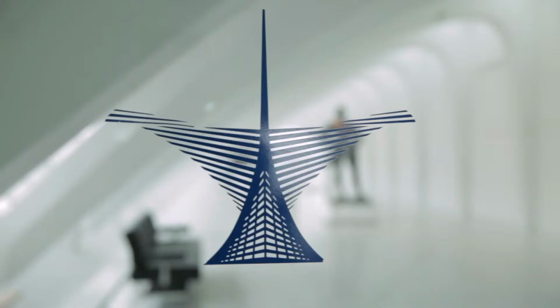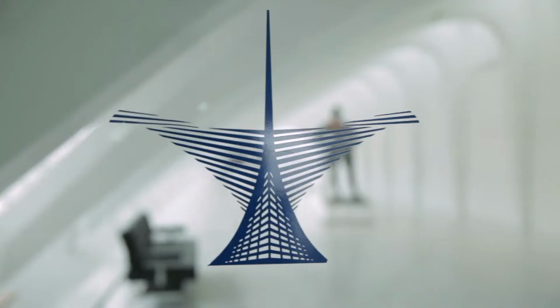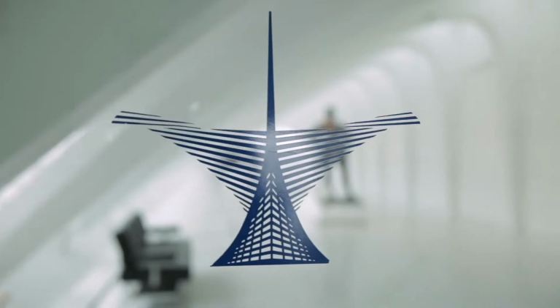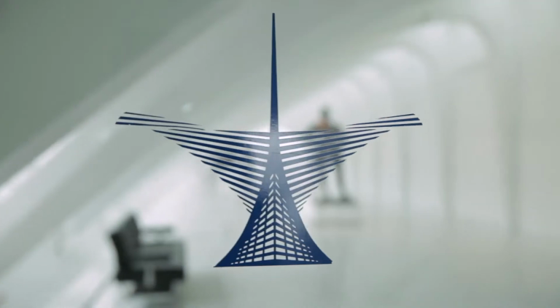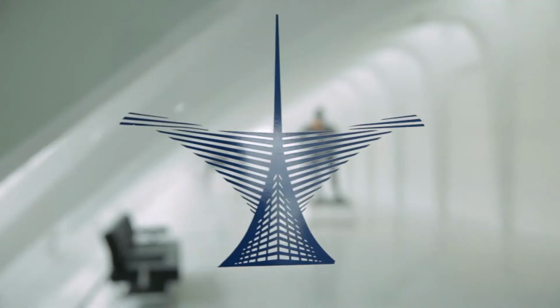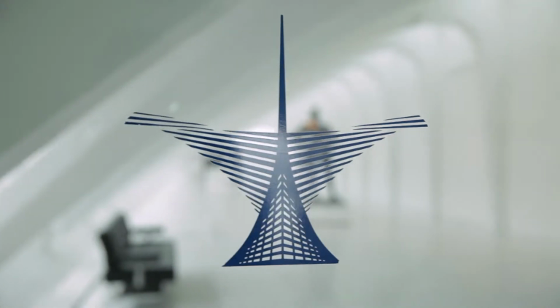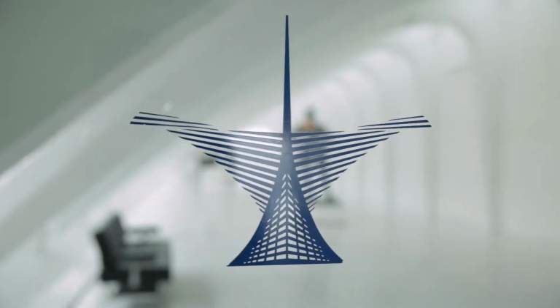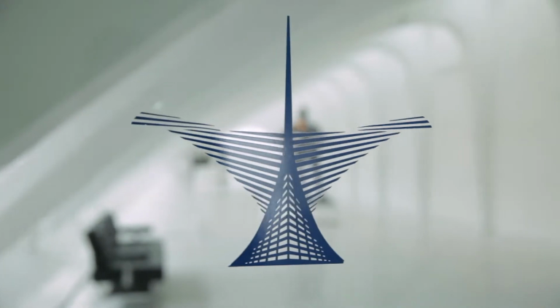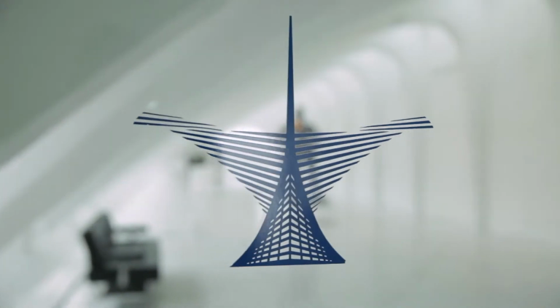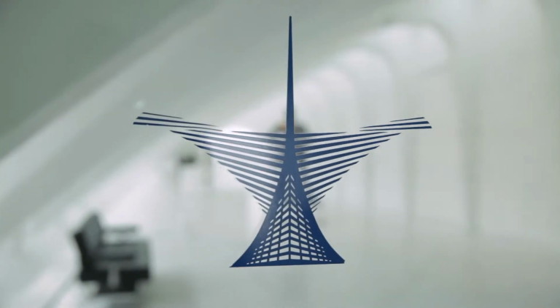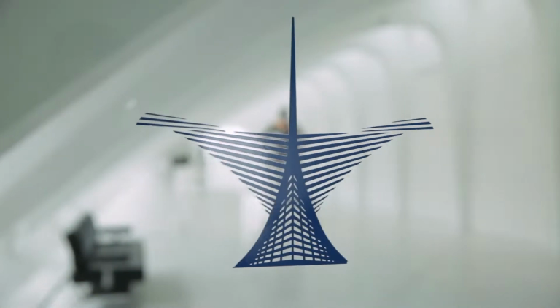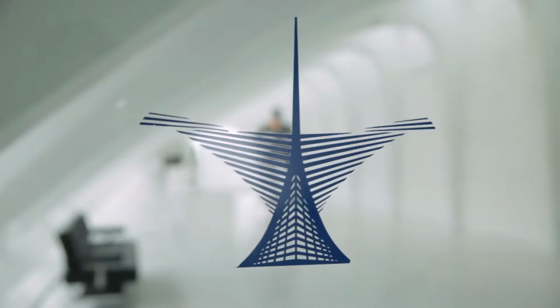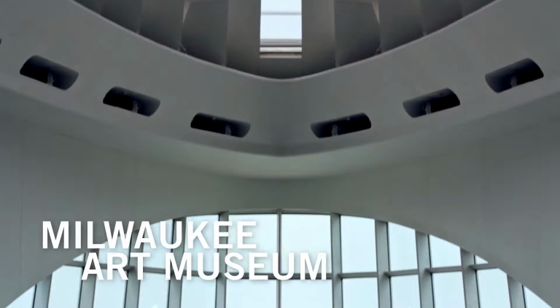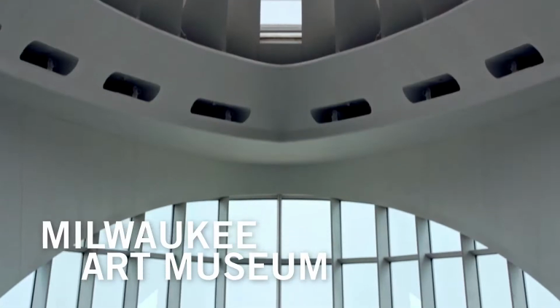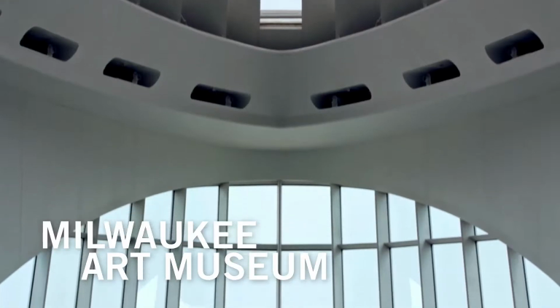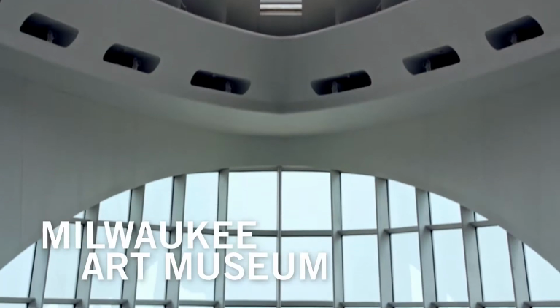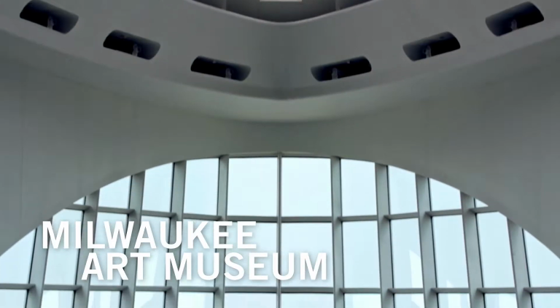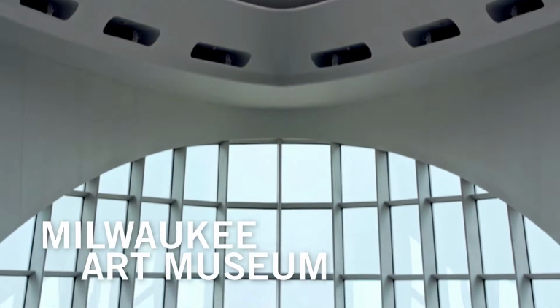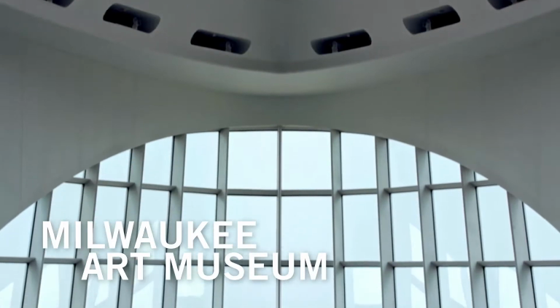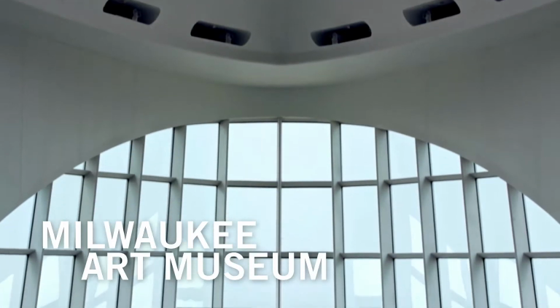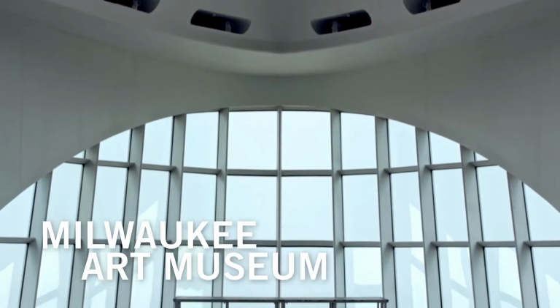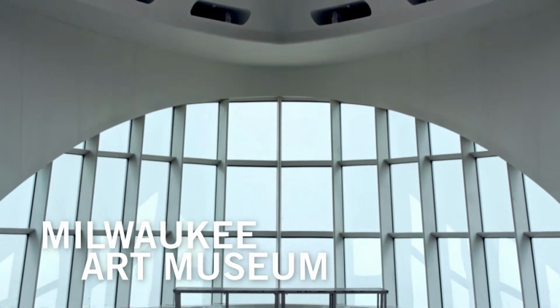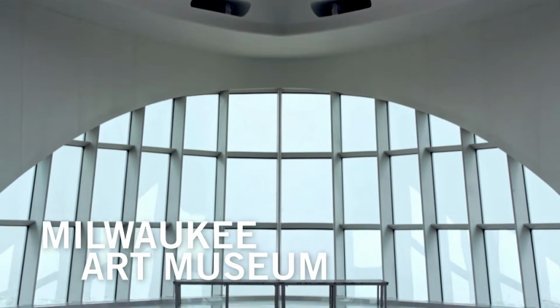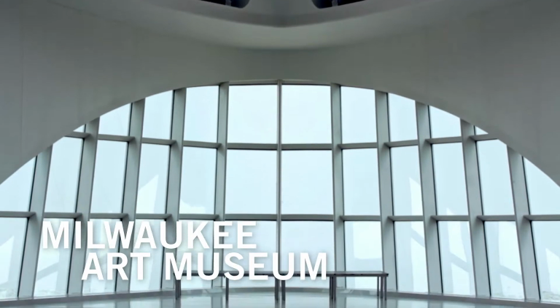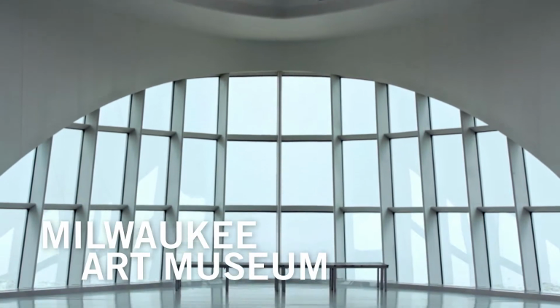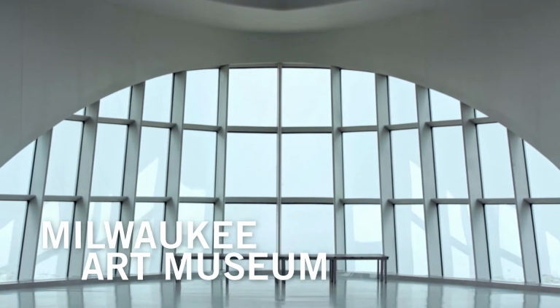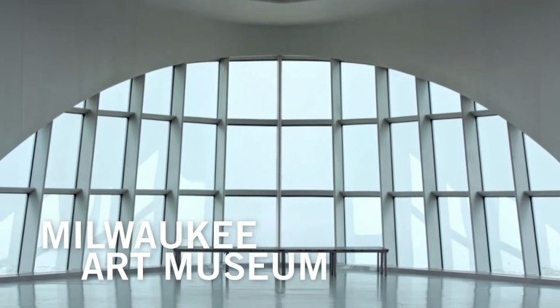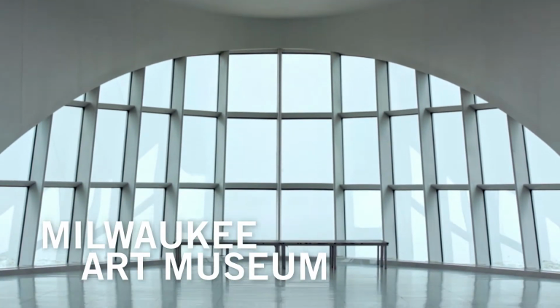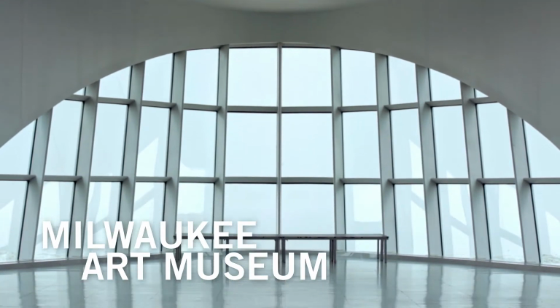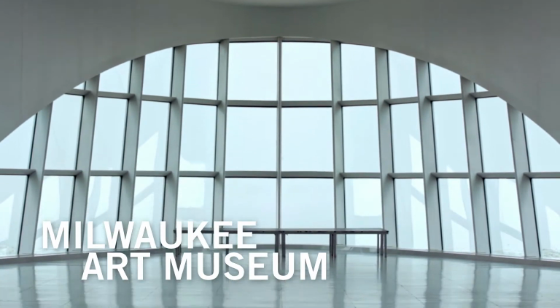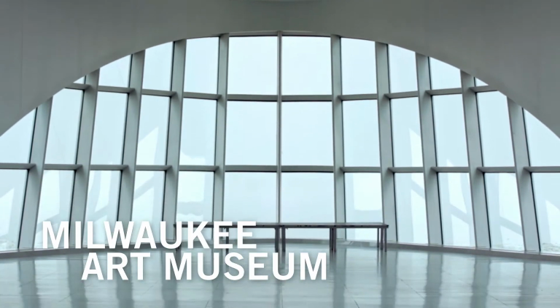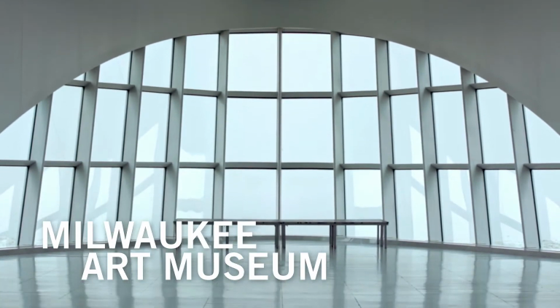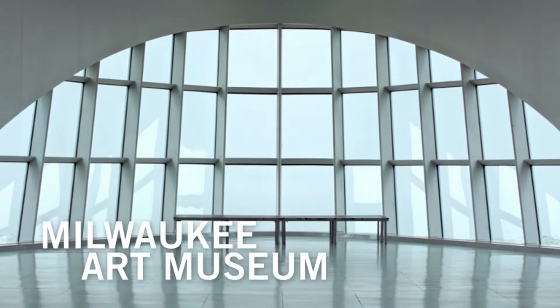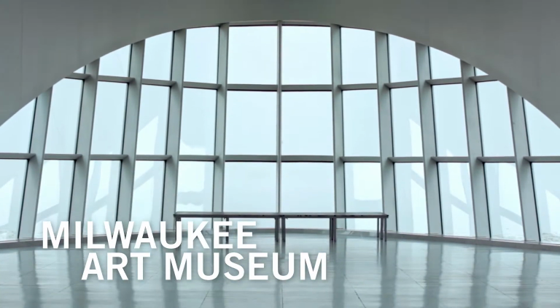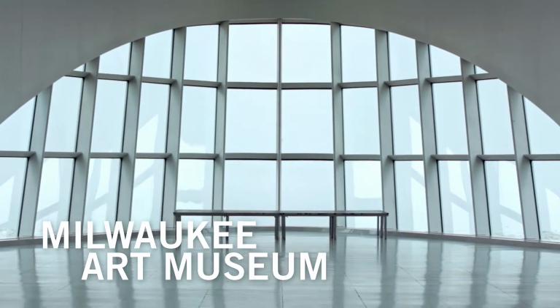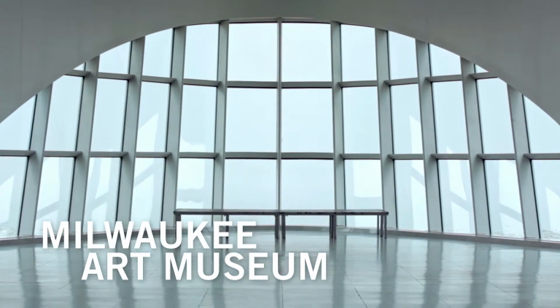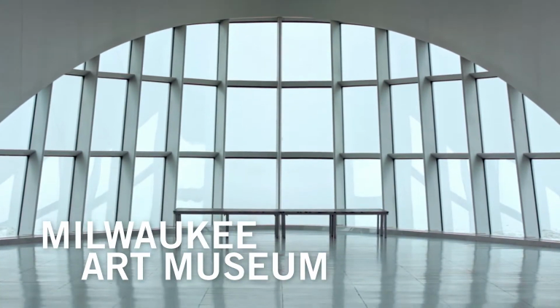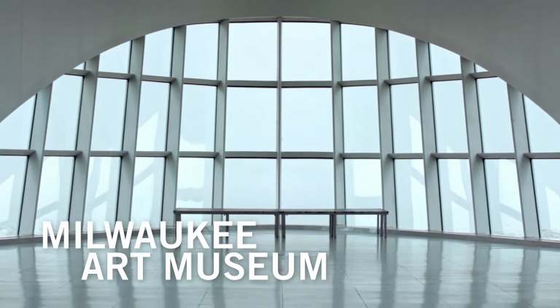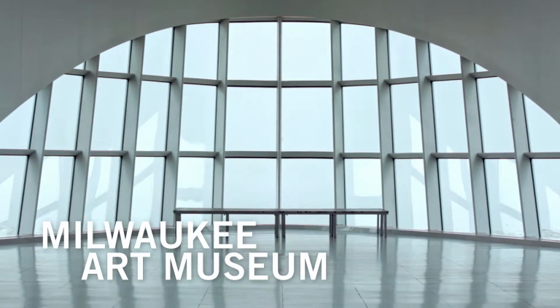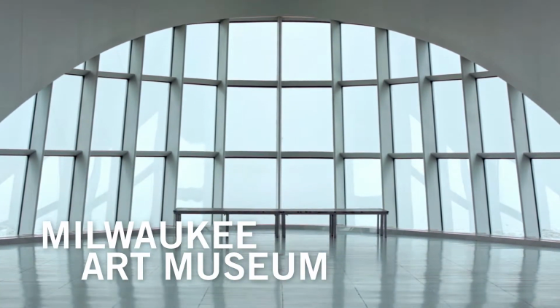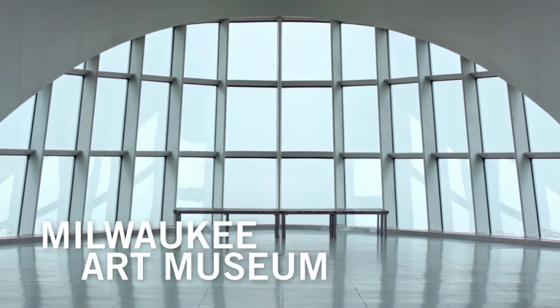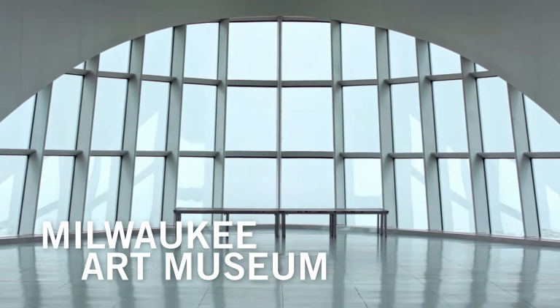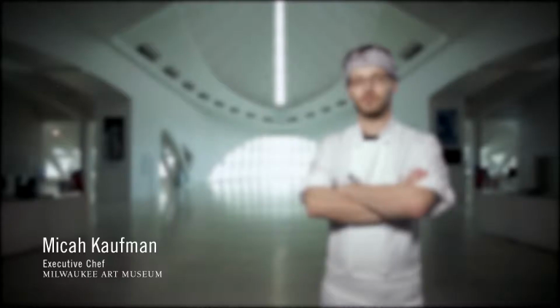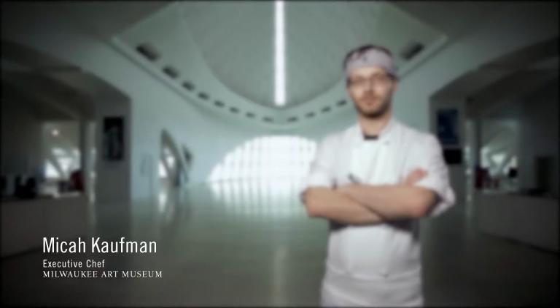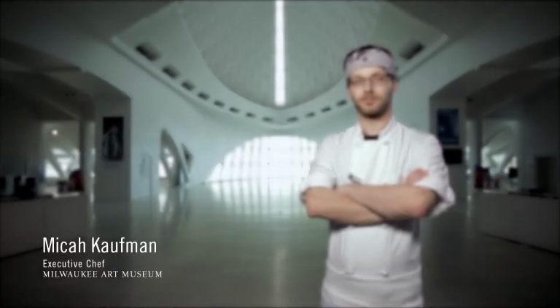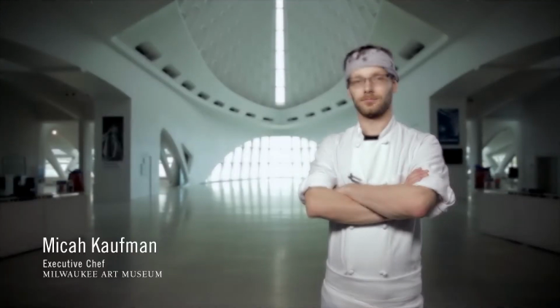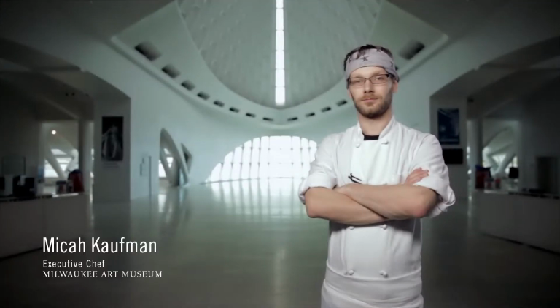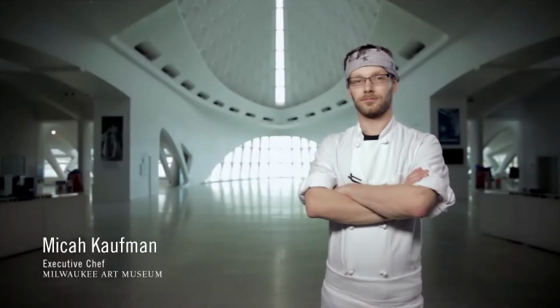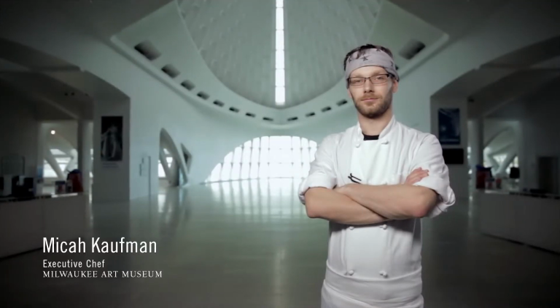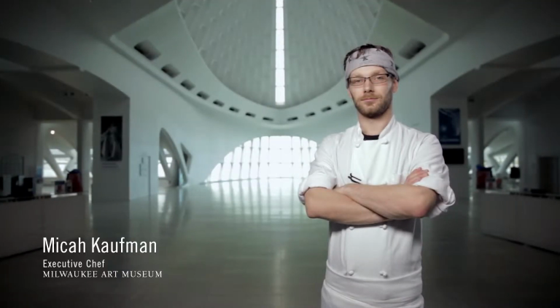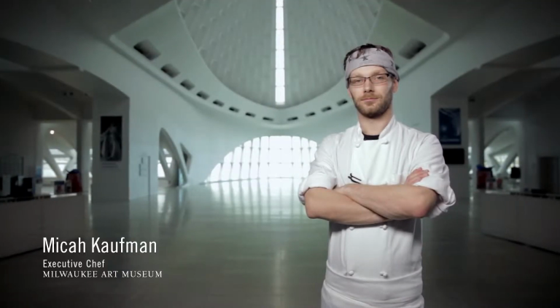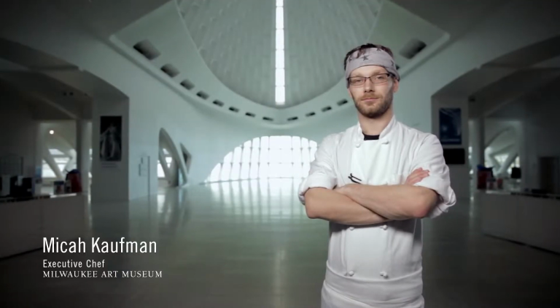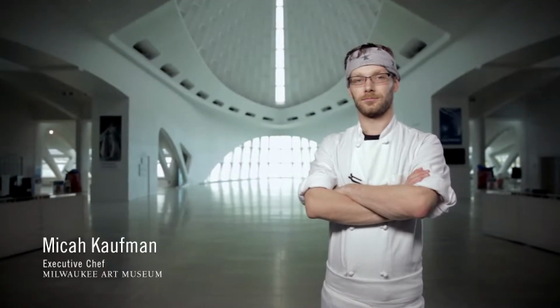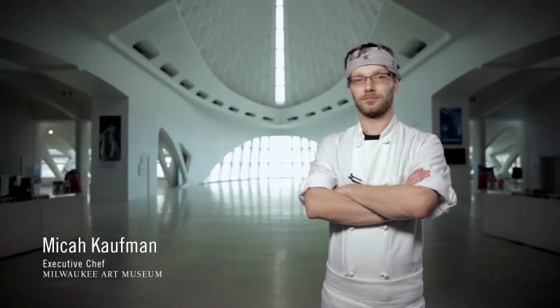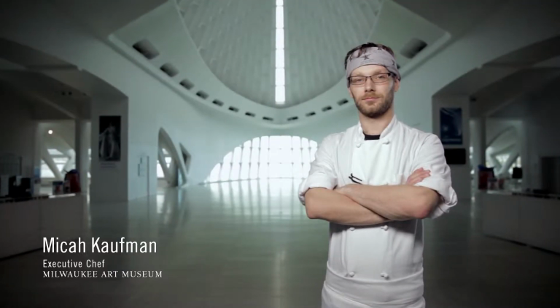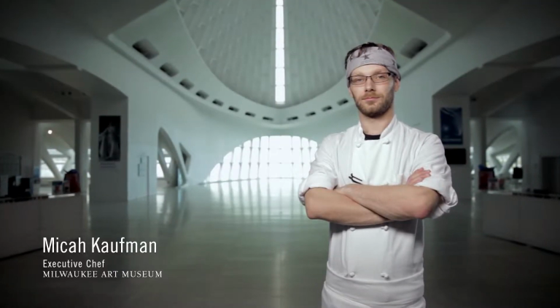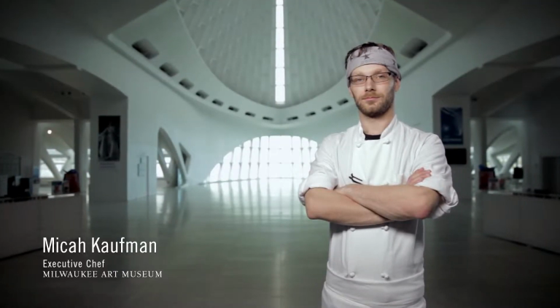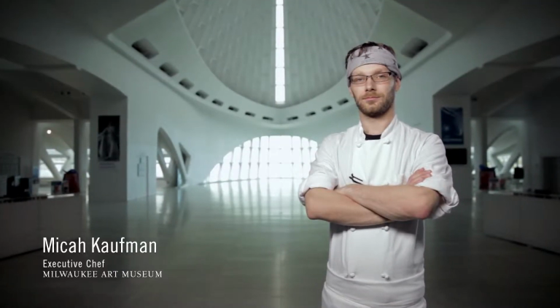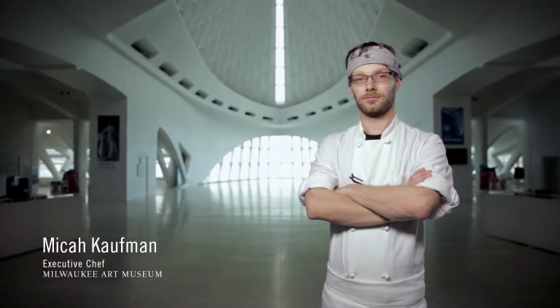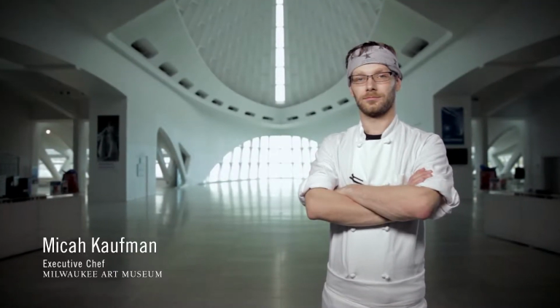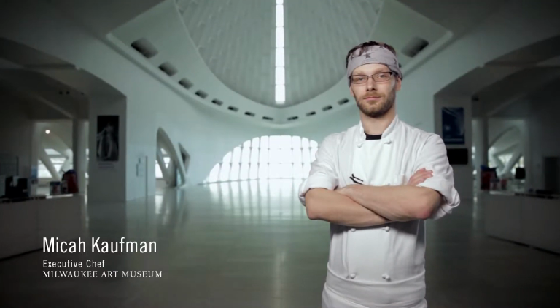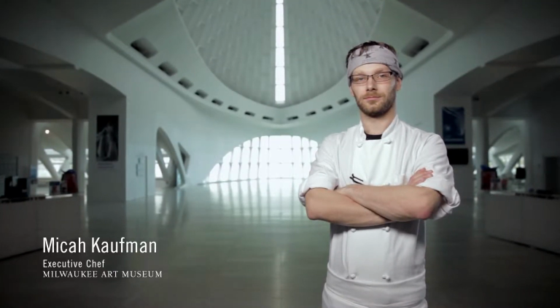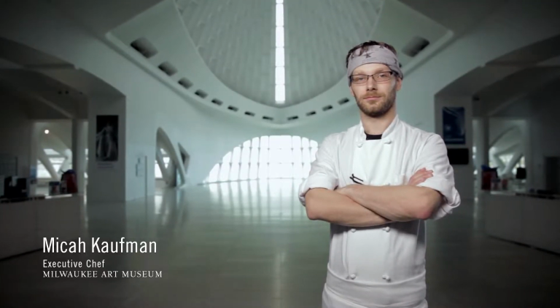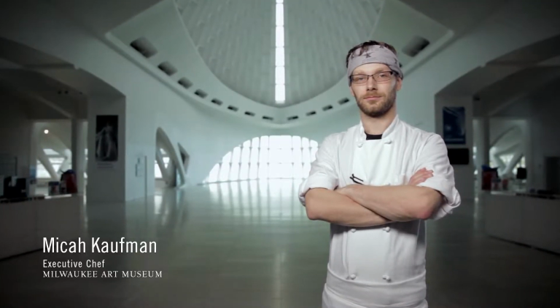This building is an icon. The entire city of Milwaukee takes pride in this space. Micah Kaufman, Executive Chef, Milwaukee Art Museum.